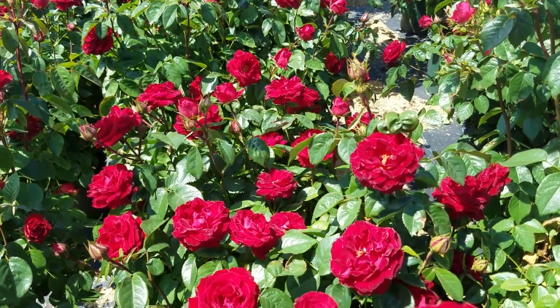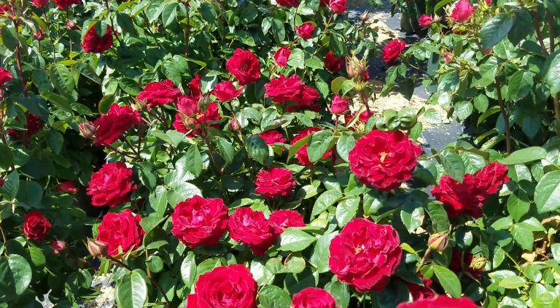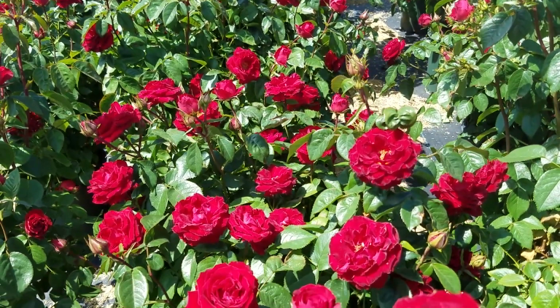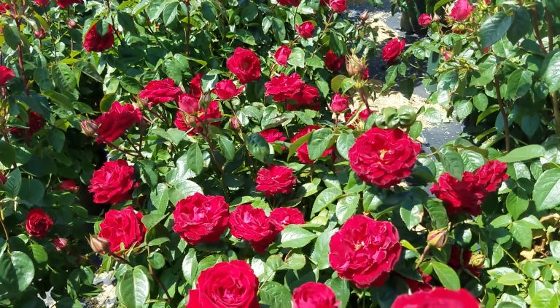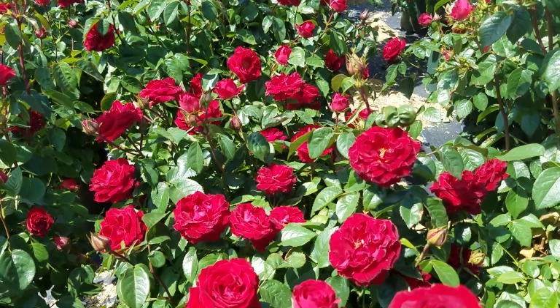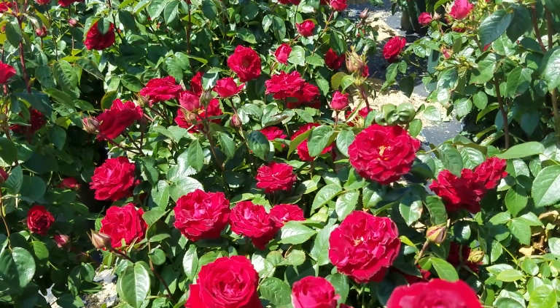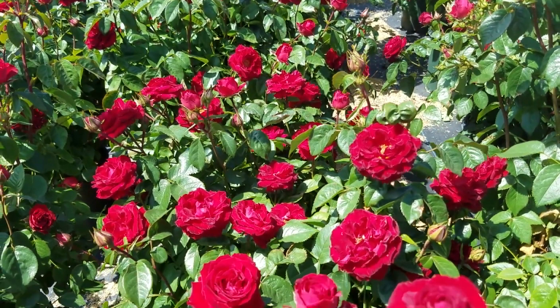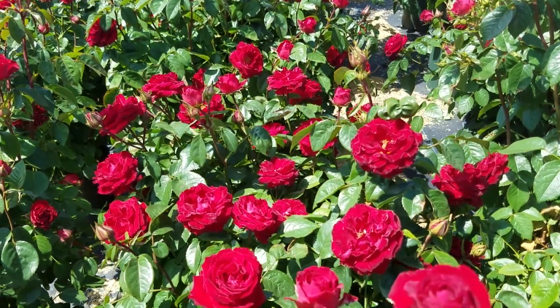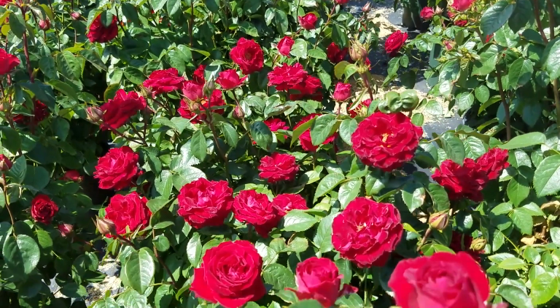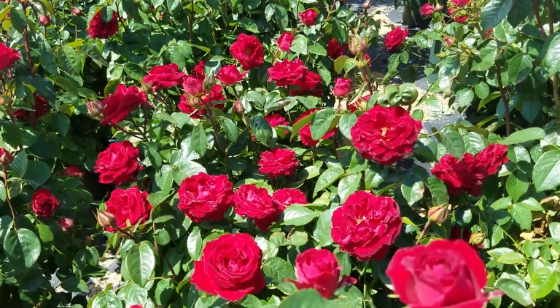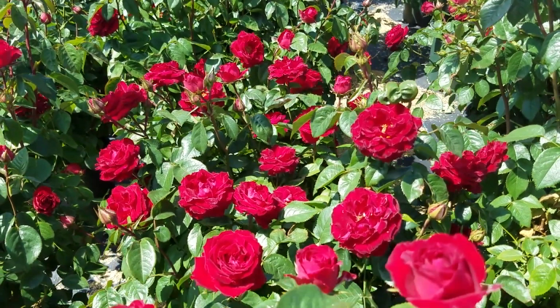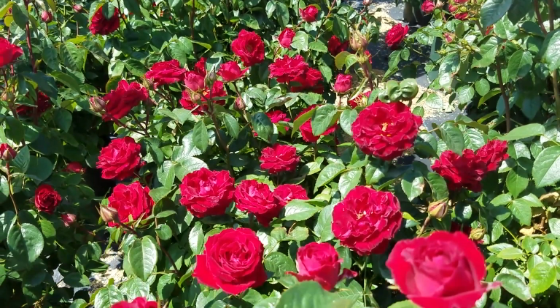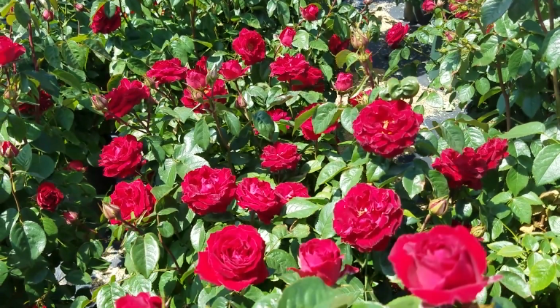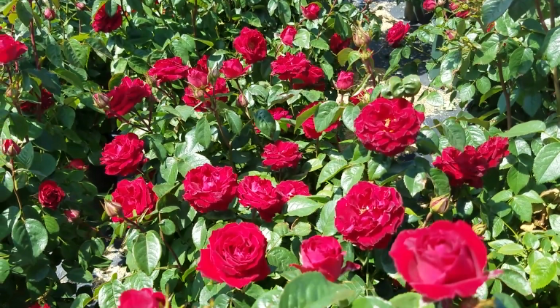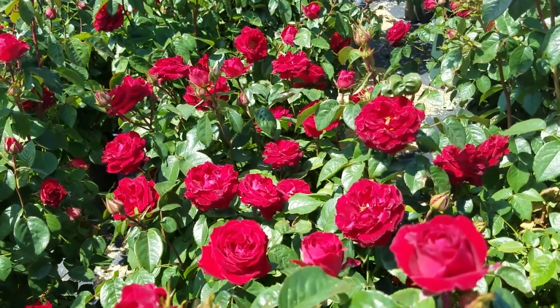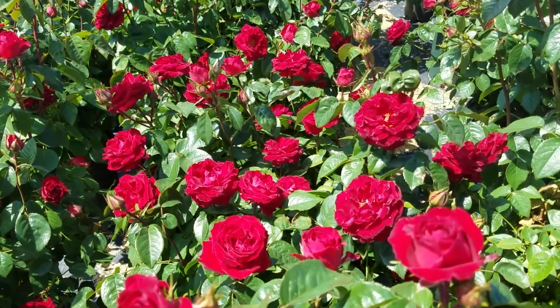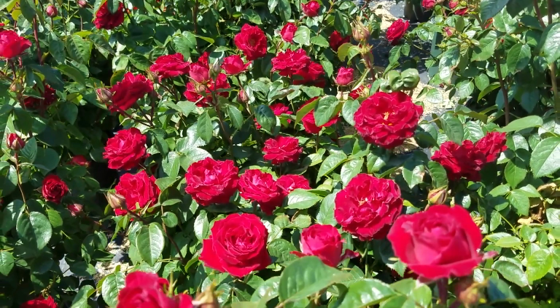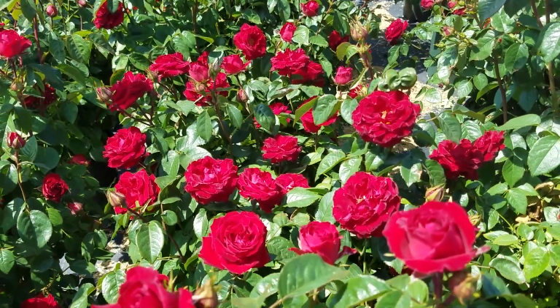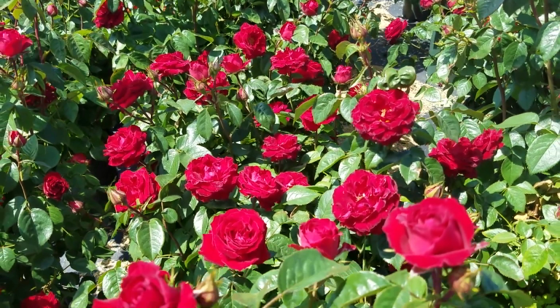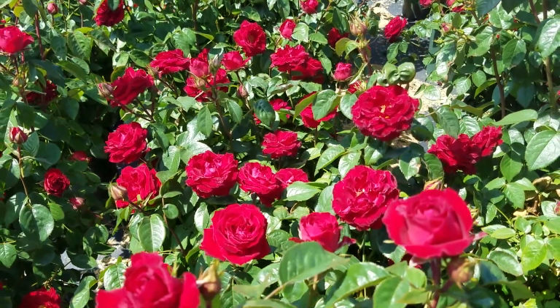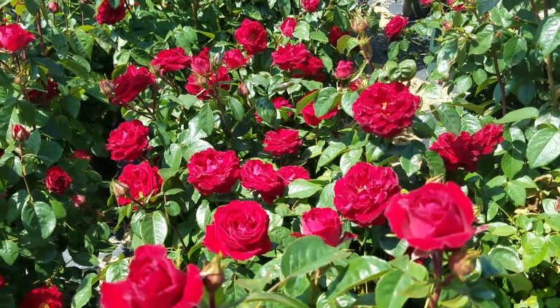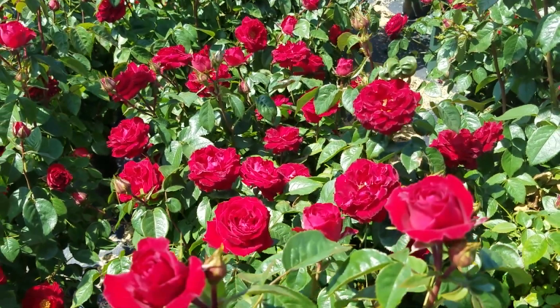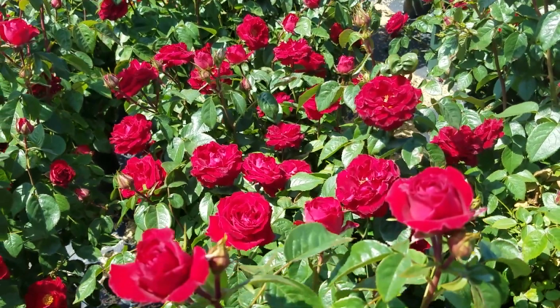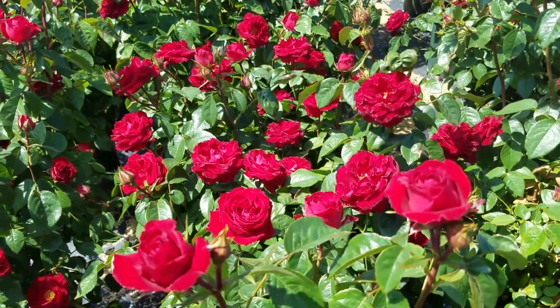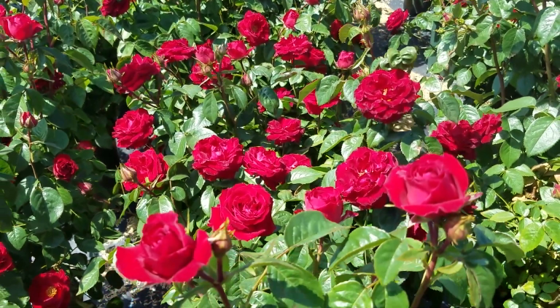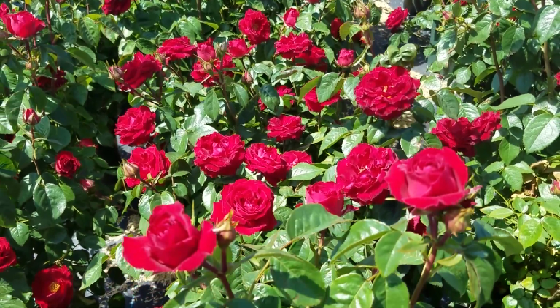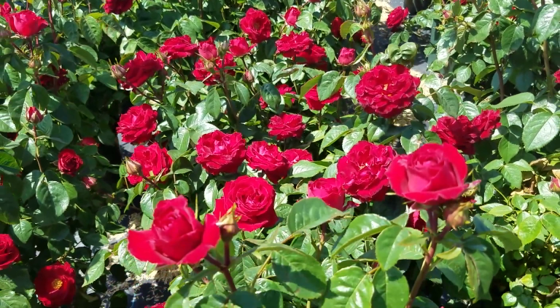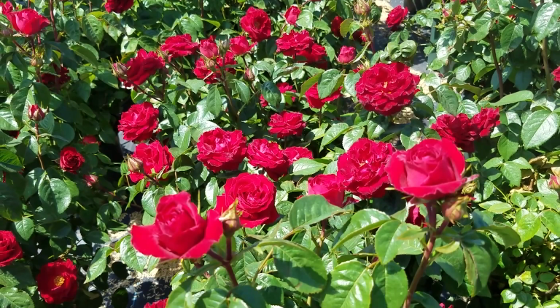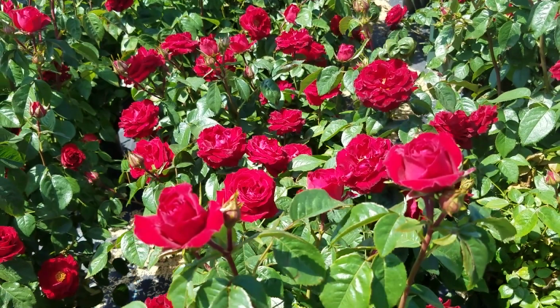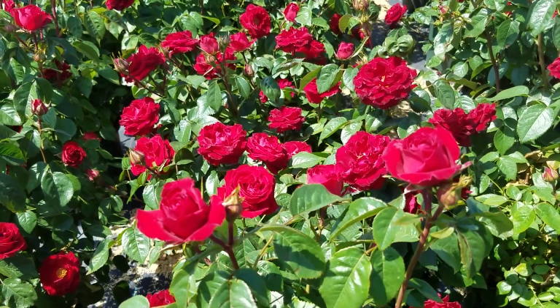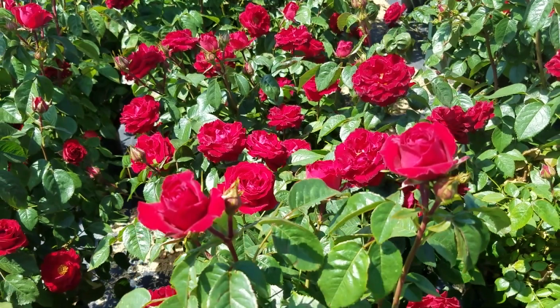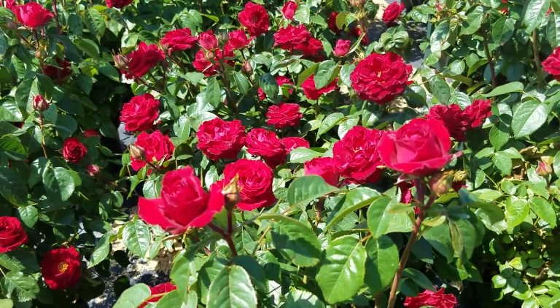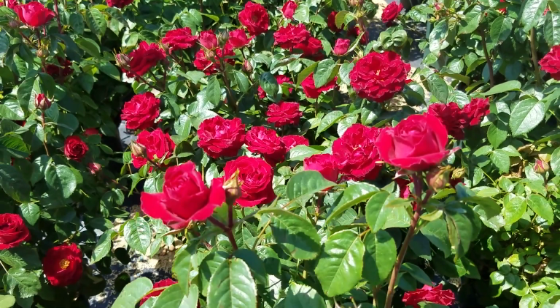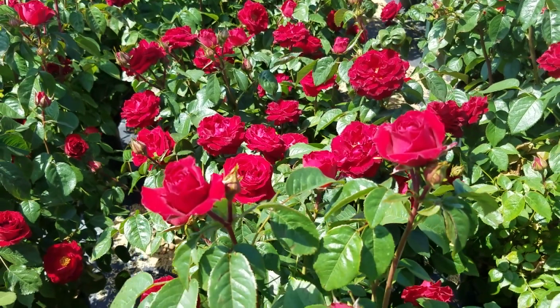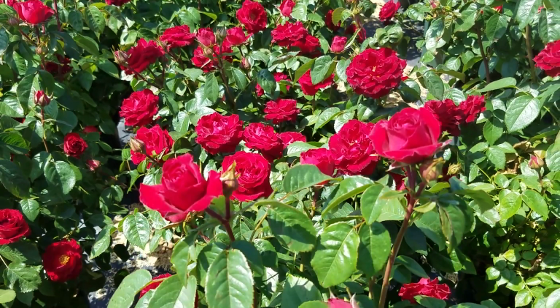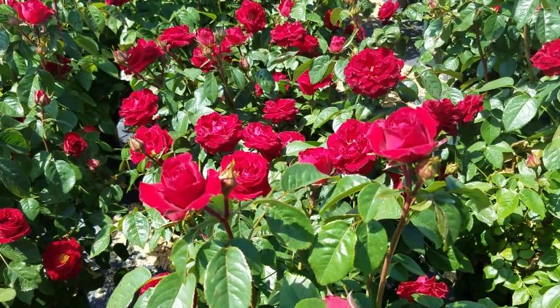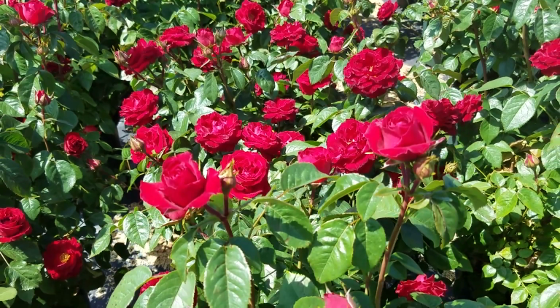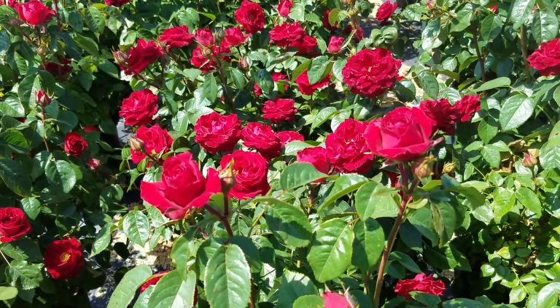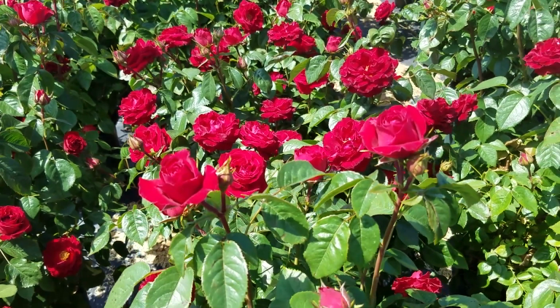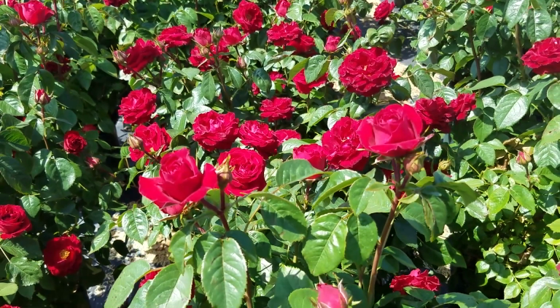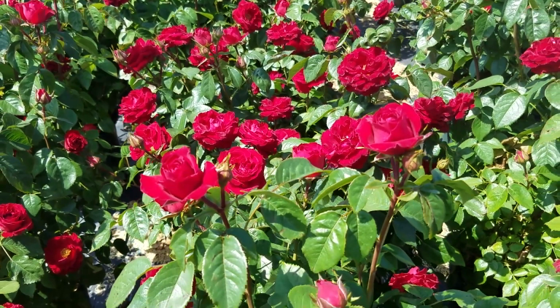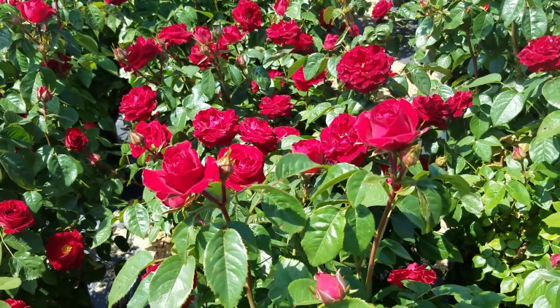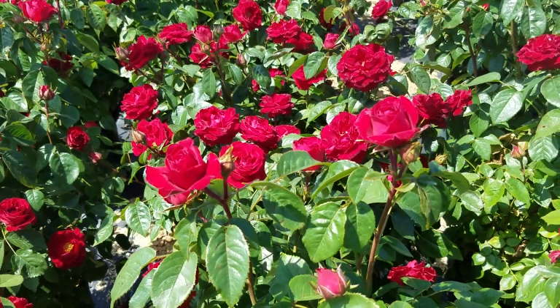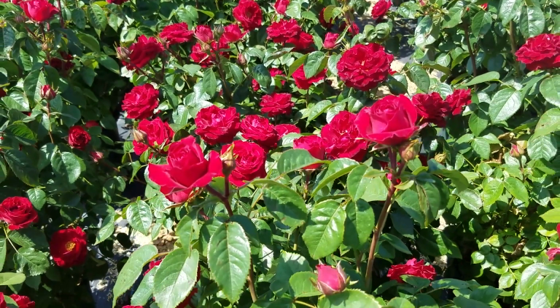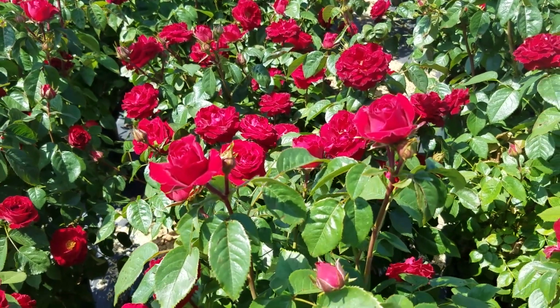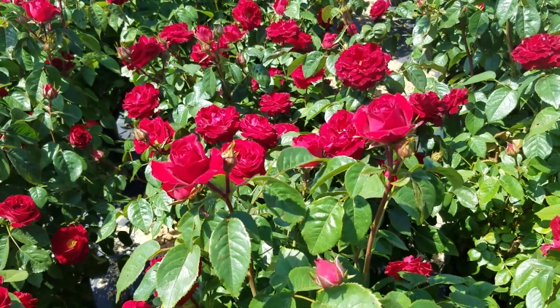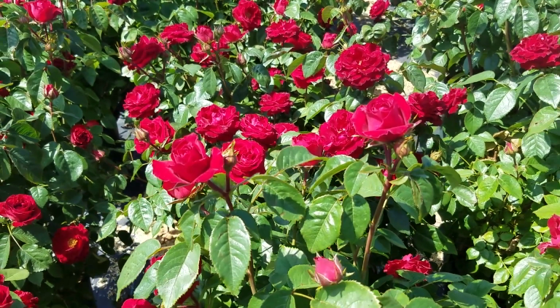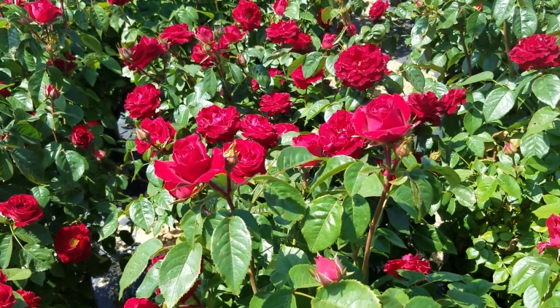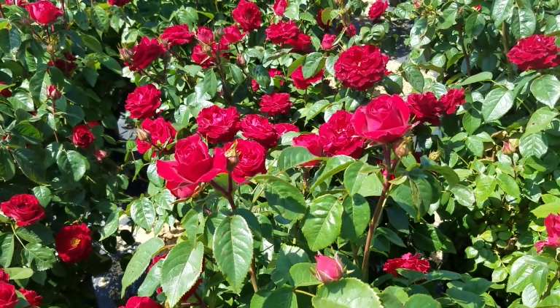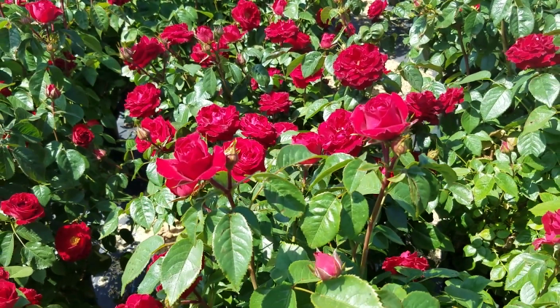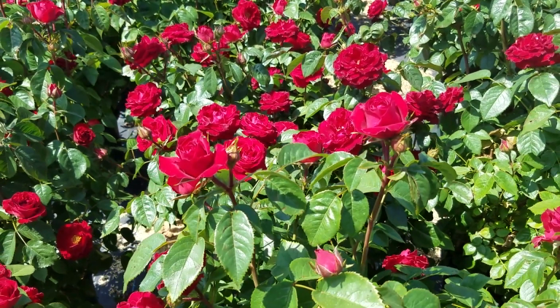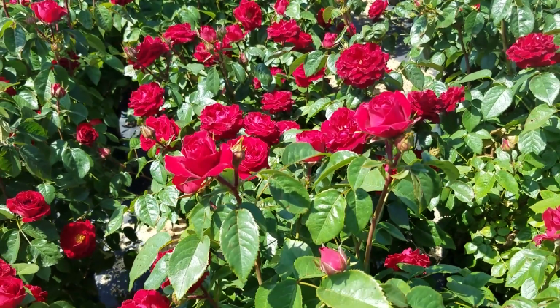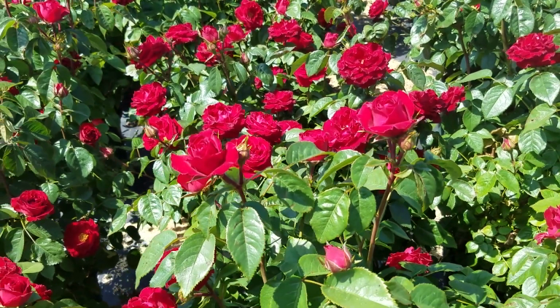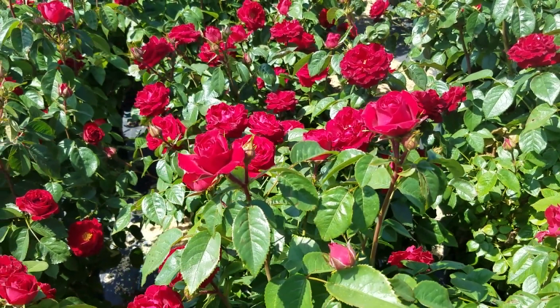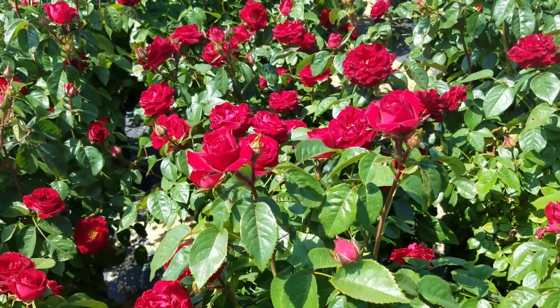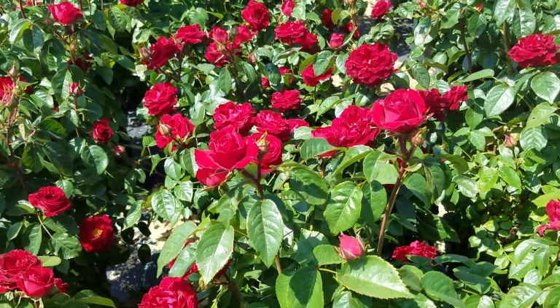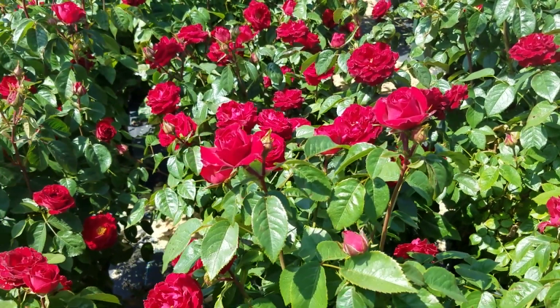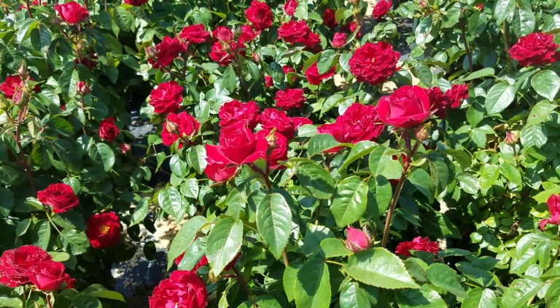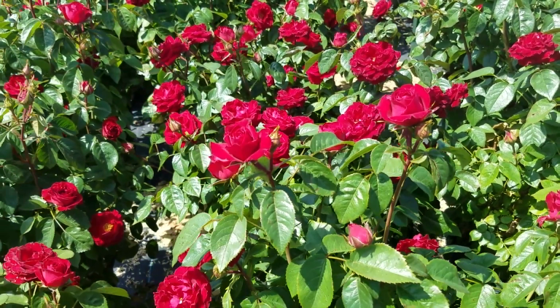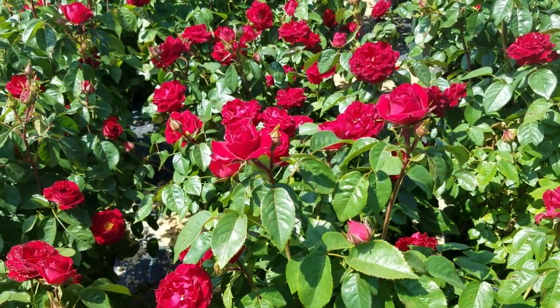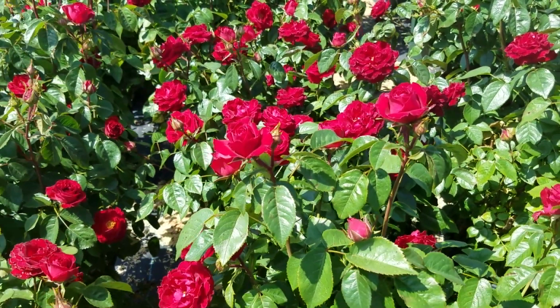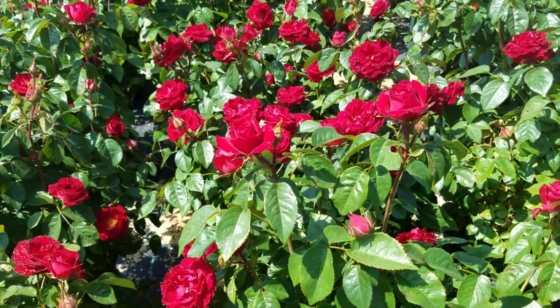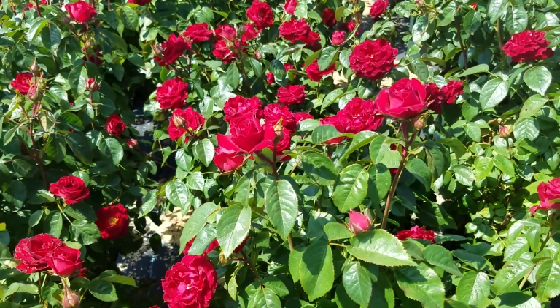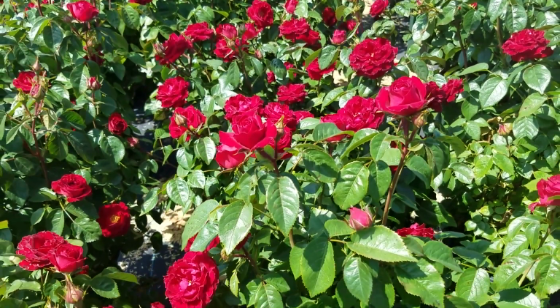It's also perpetual flowering and has dark green foliage, and has displayed in our trials excellent disease resistance.